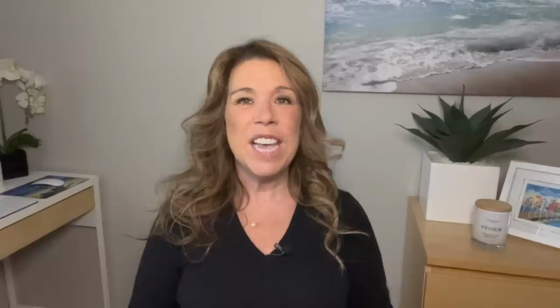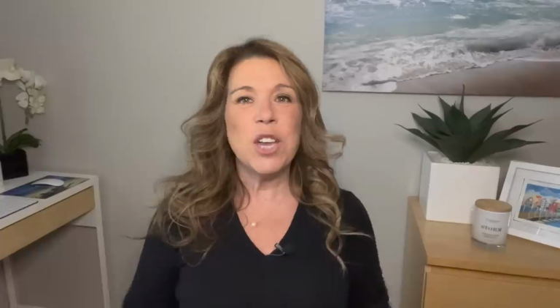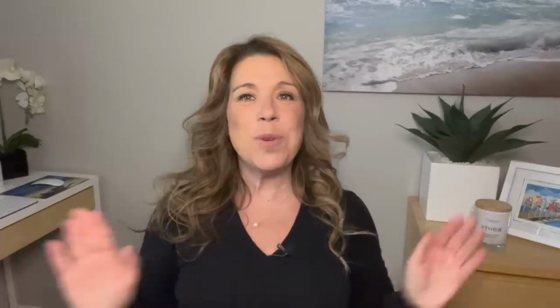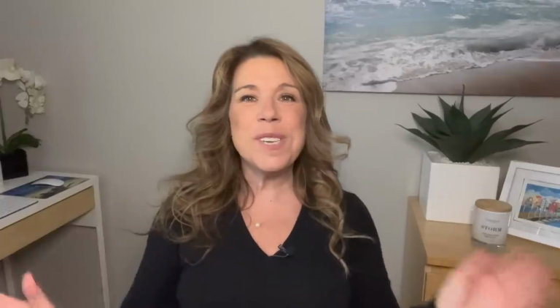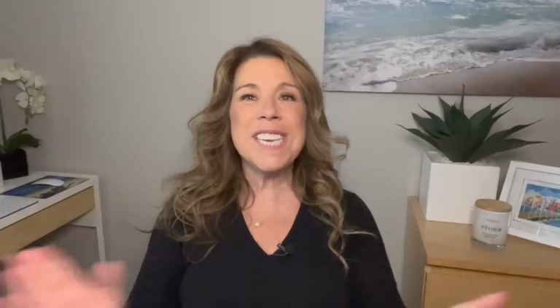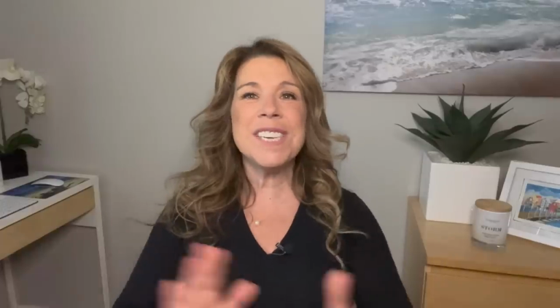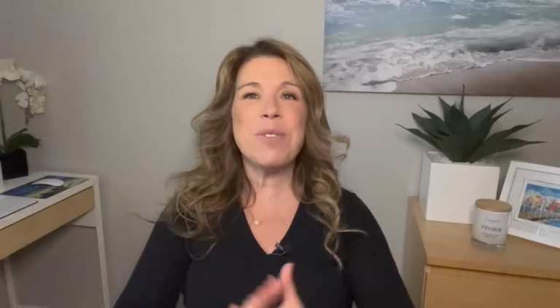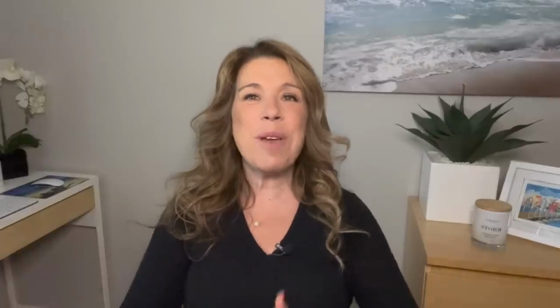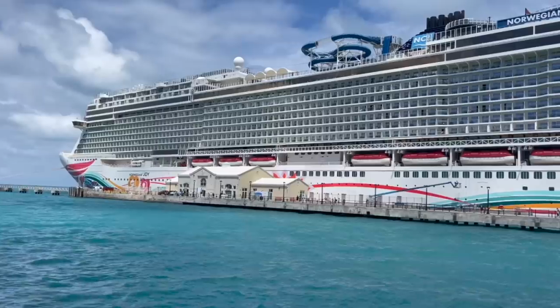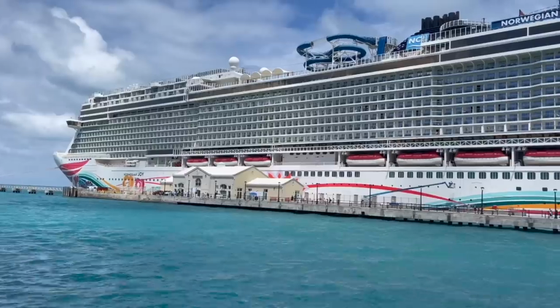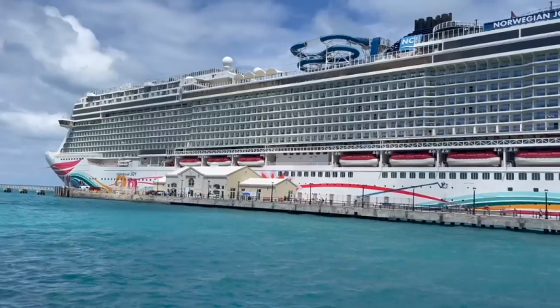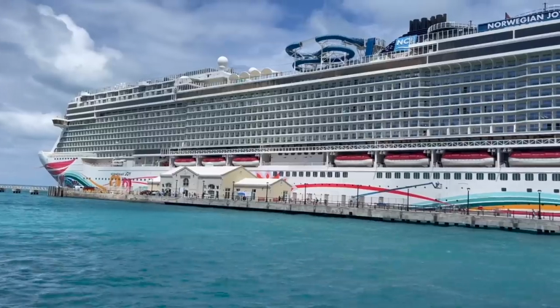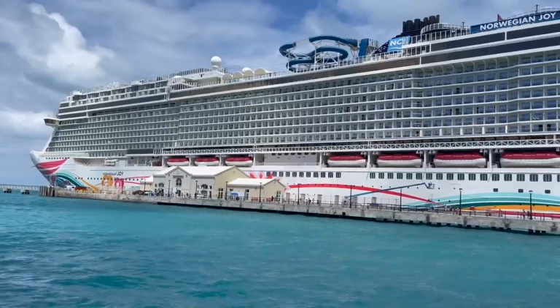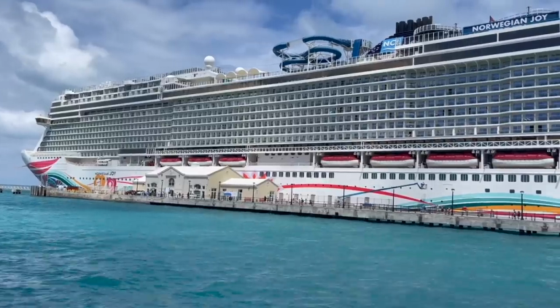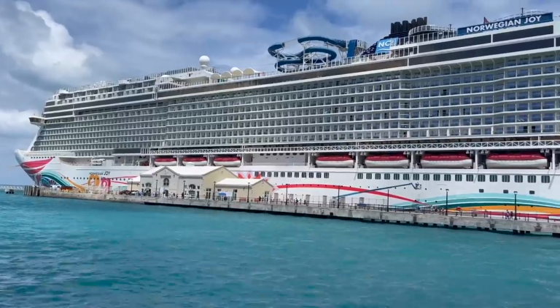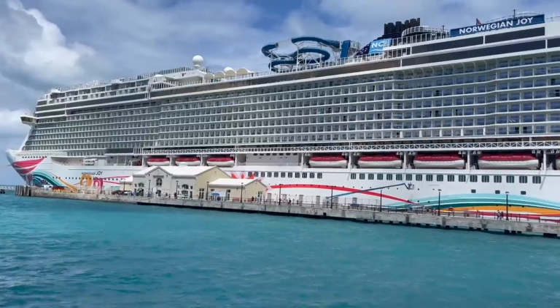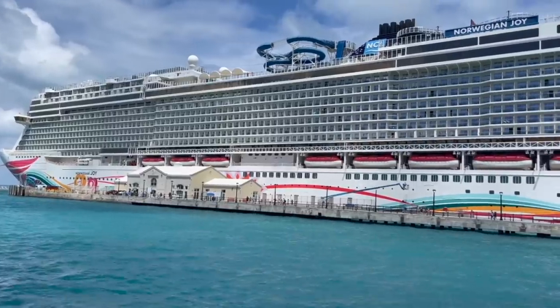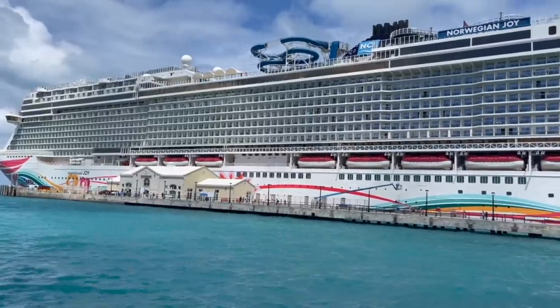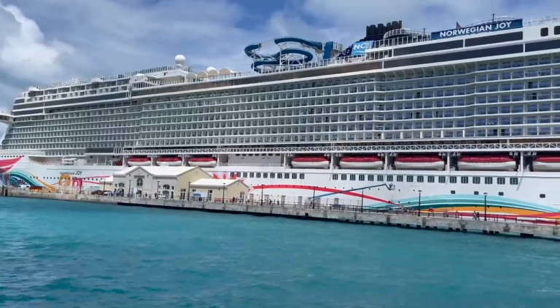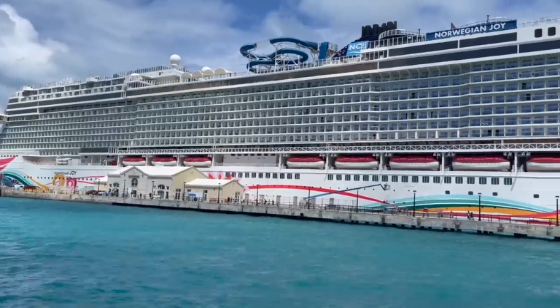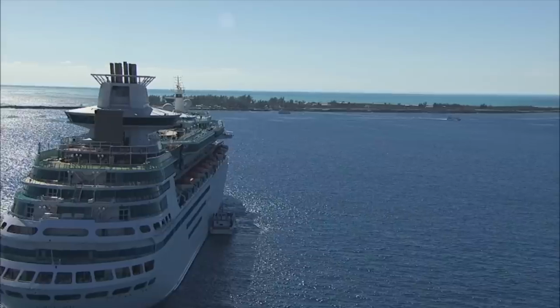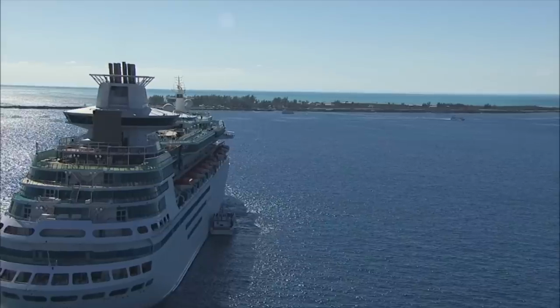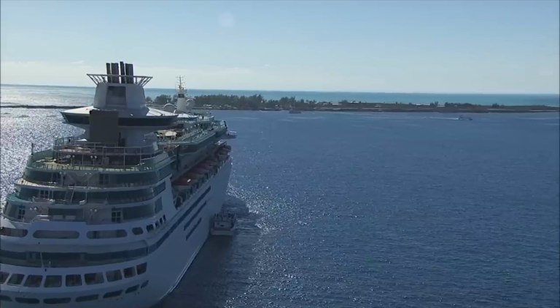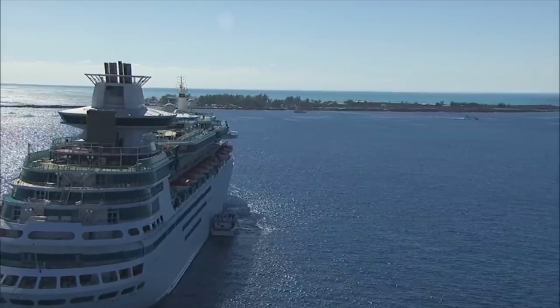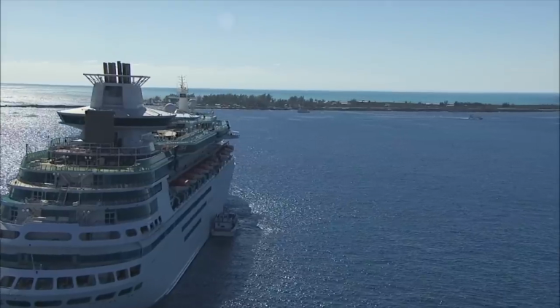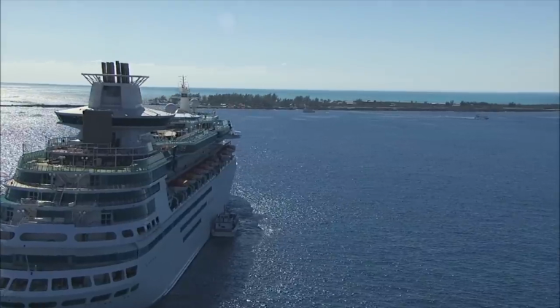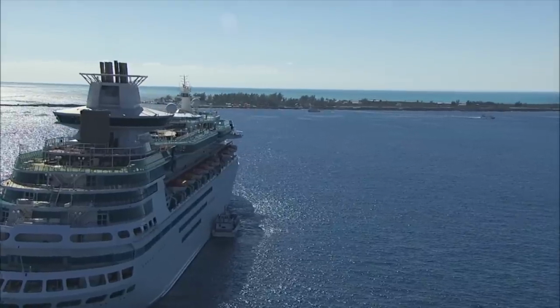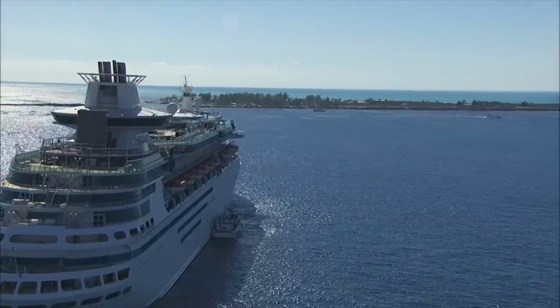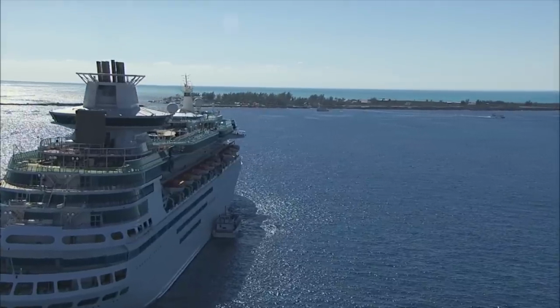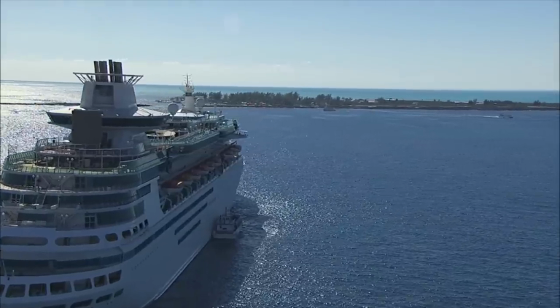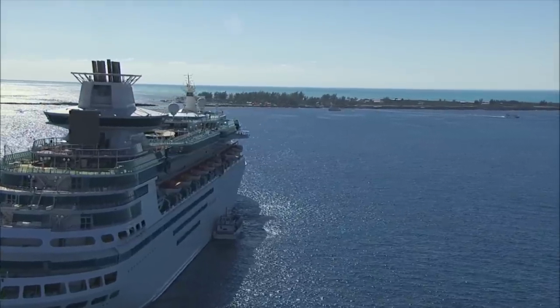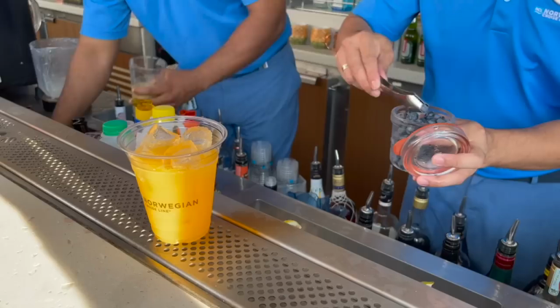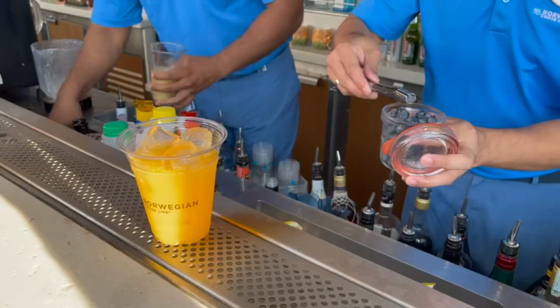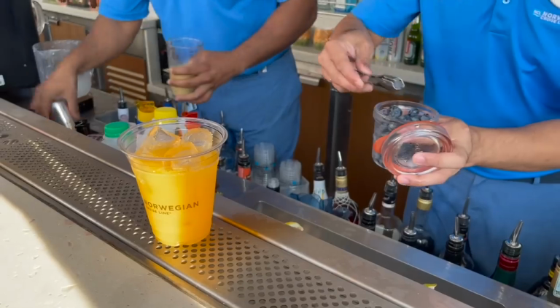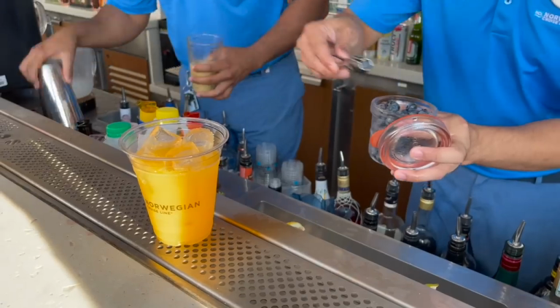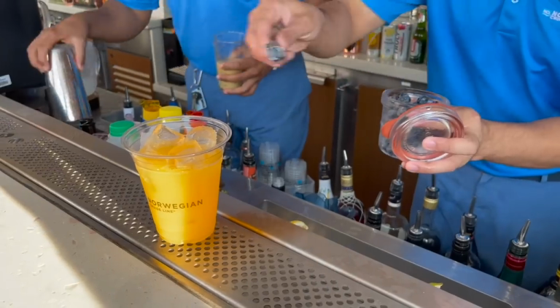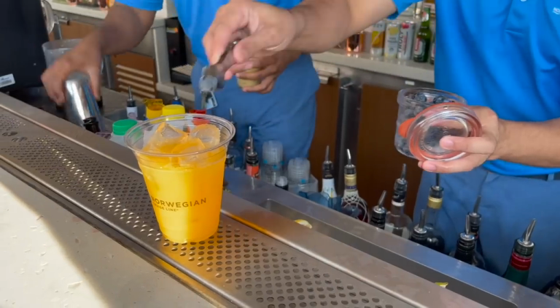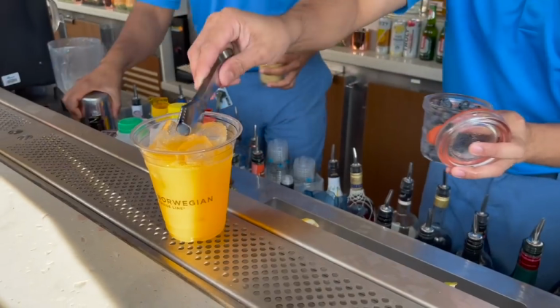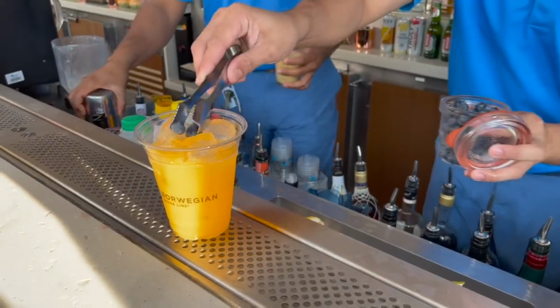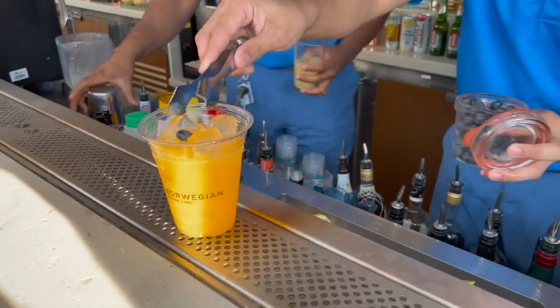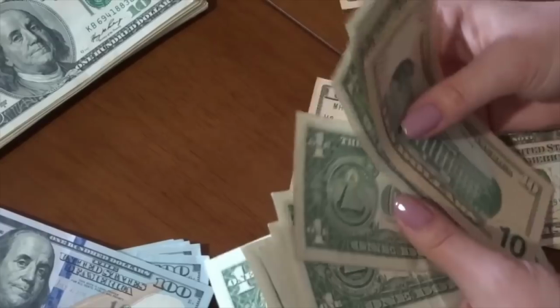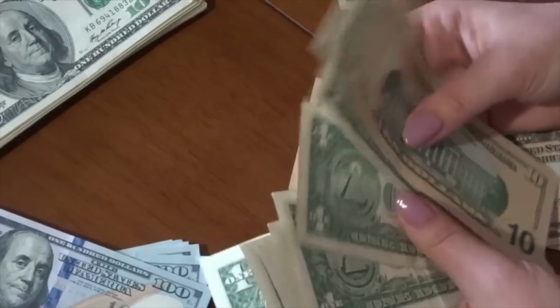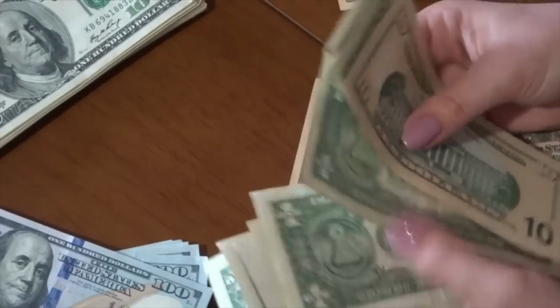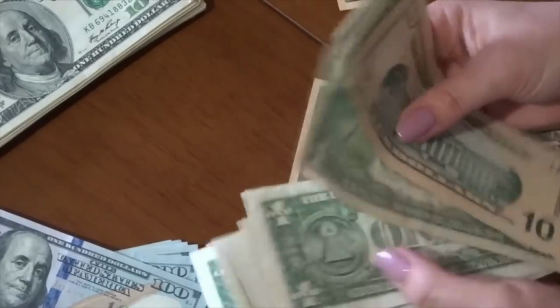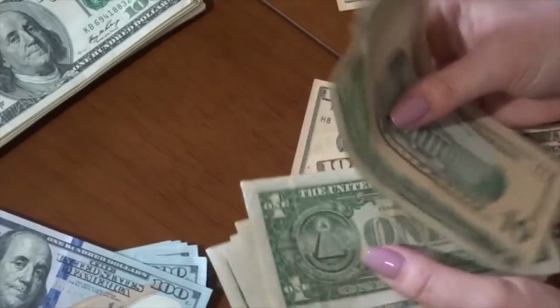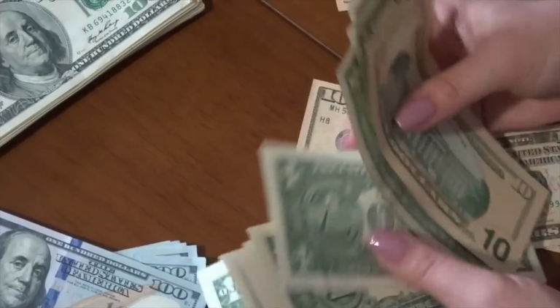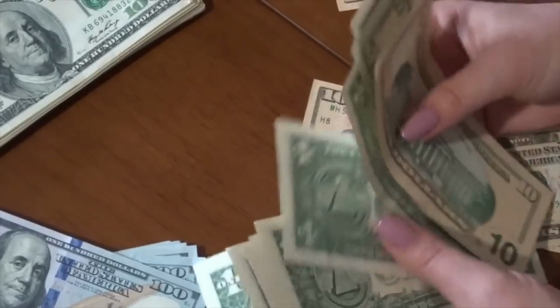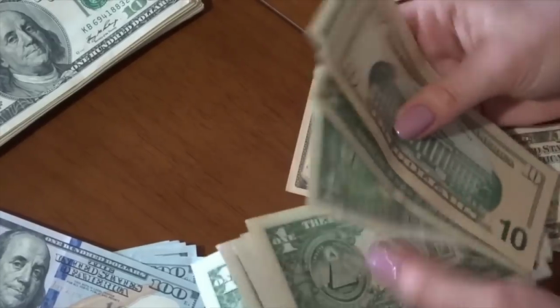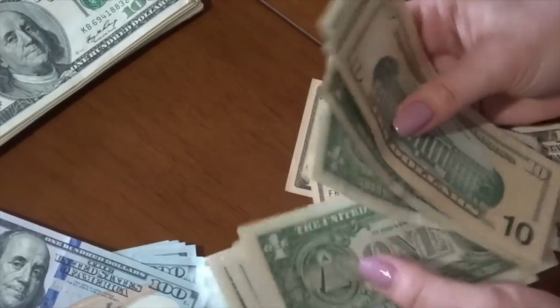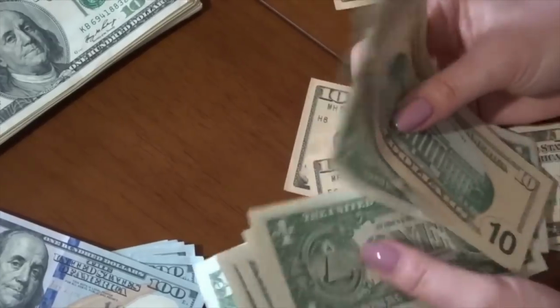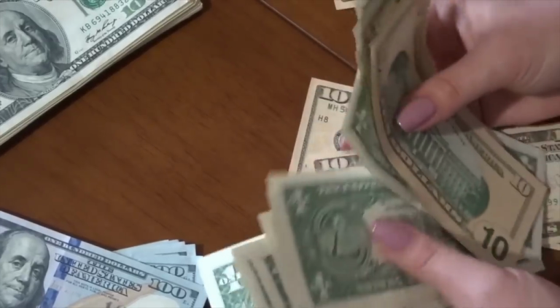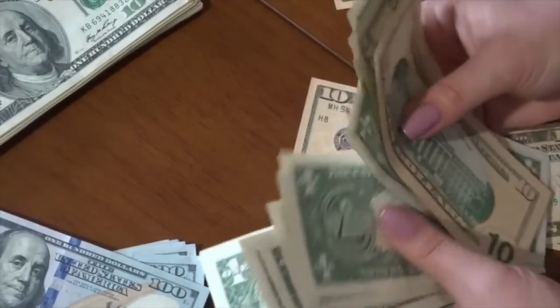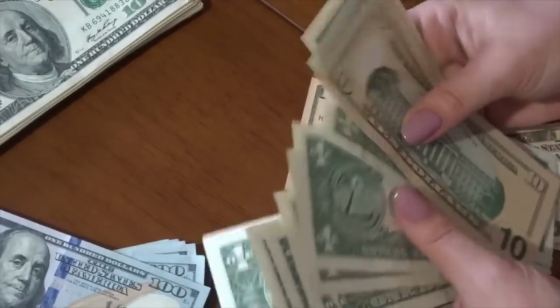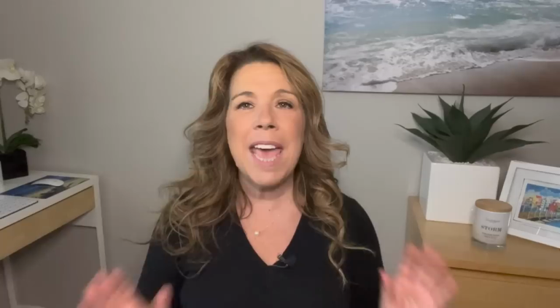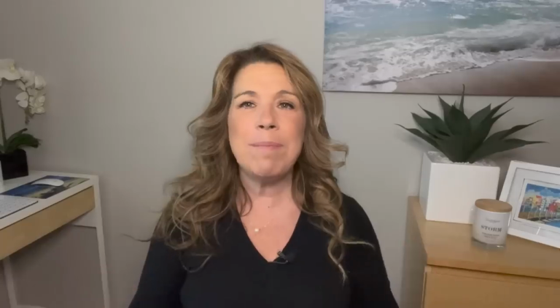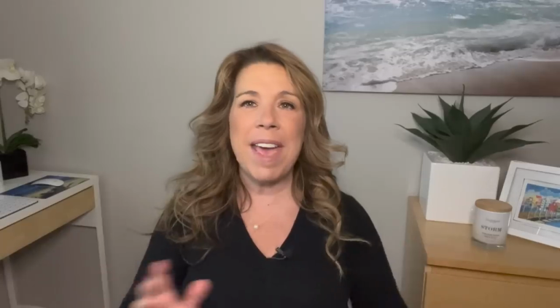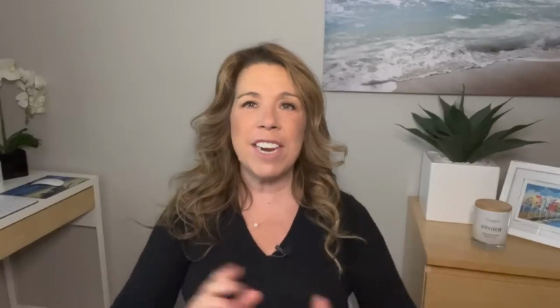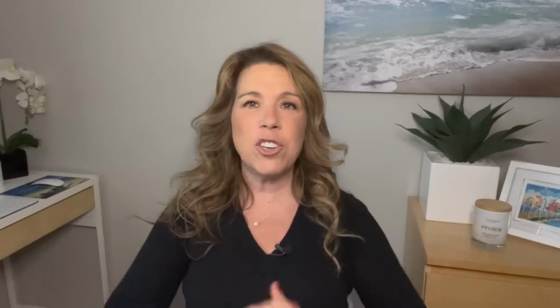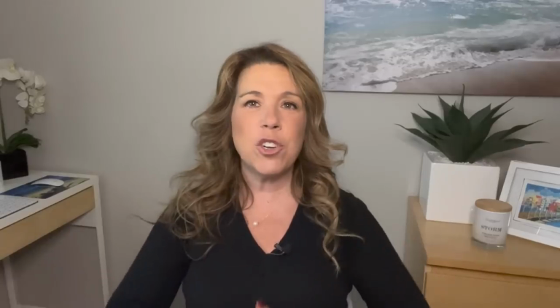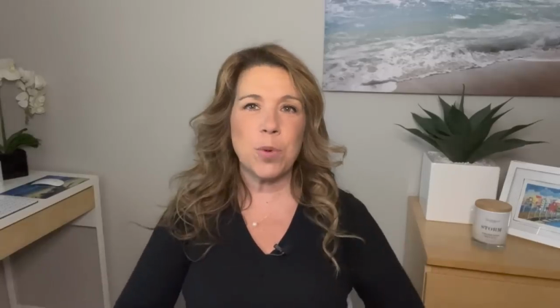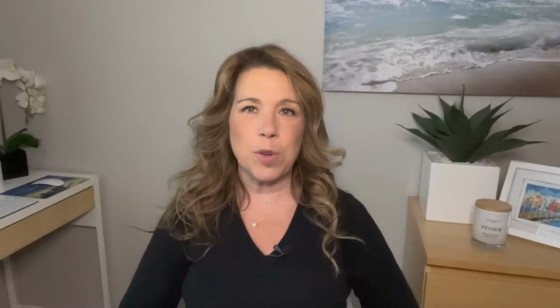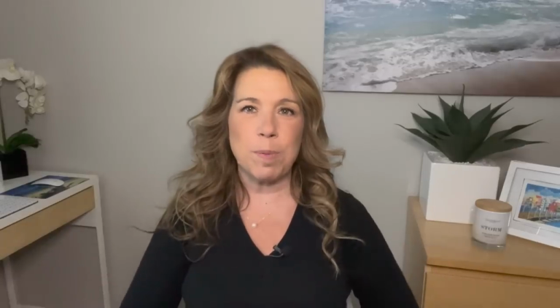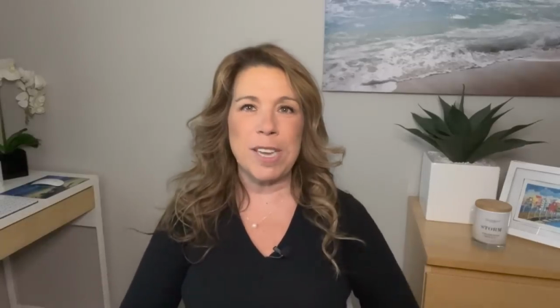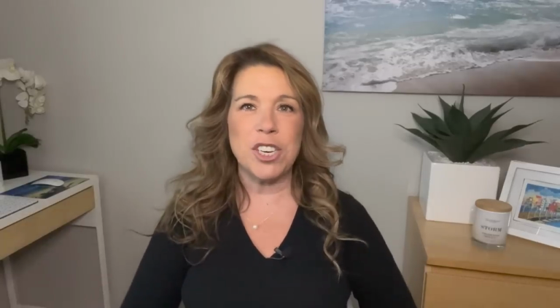Cruising is a great way to have an affordable vacation, but a bit of planning in advance is the best way to save money and manage your cruise budget.